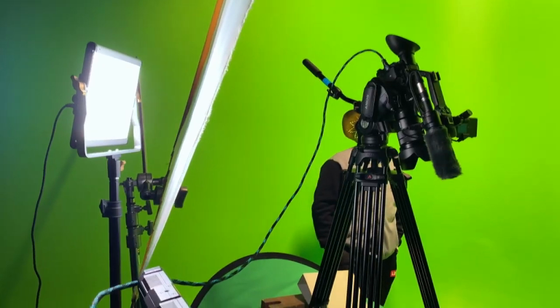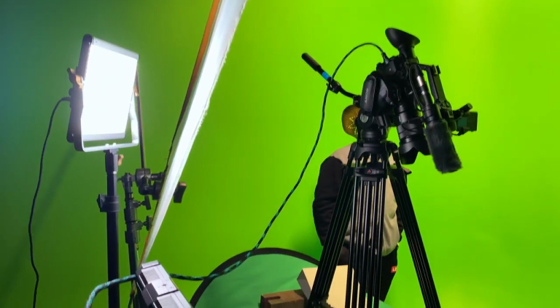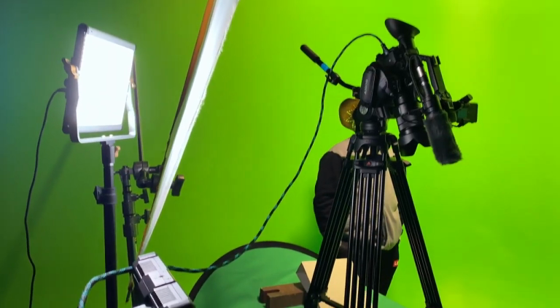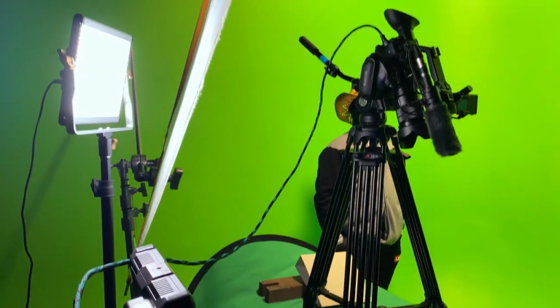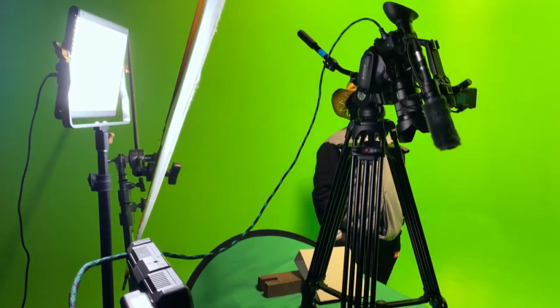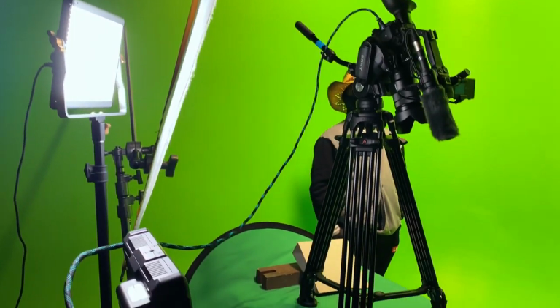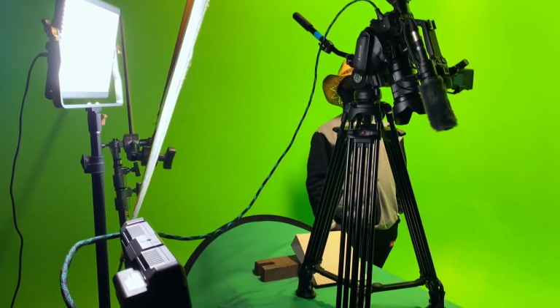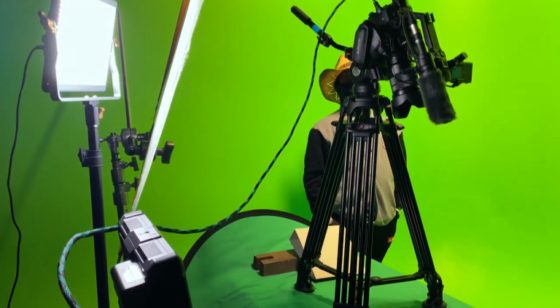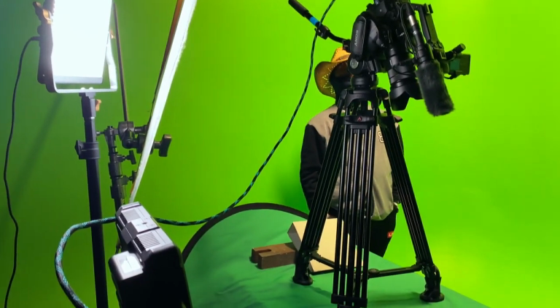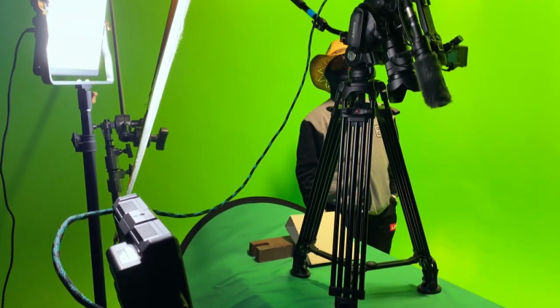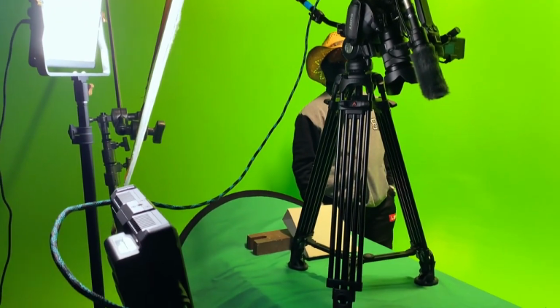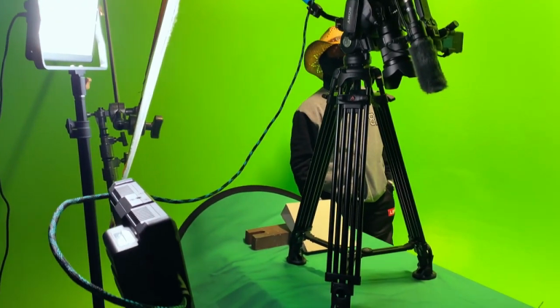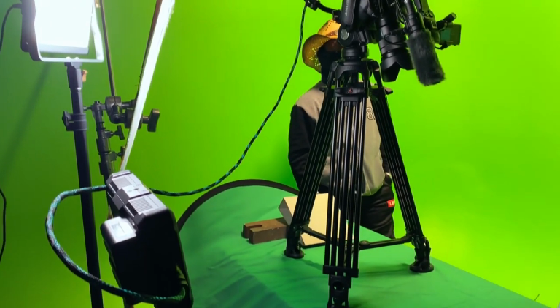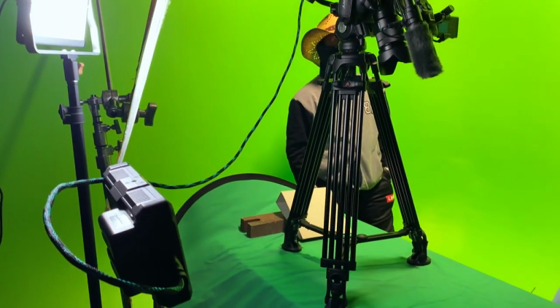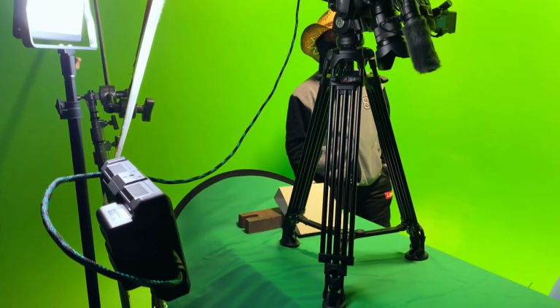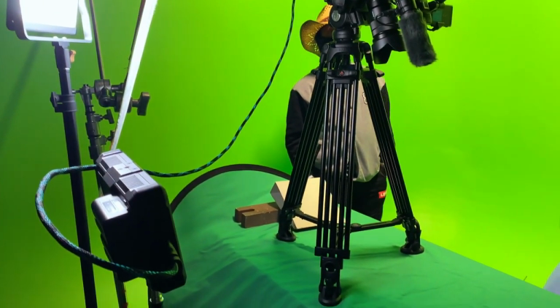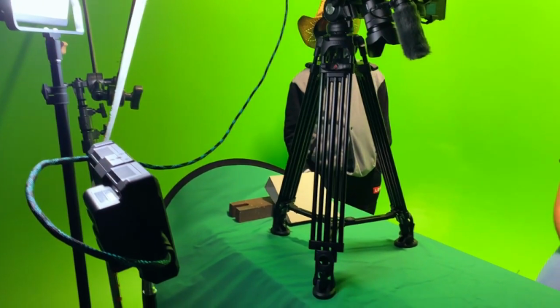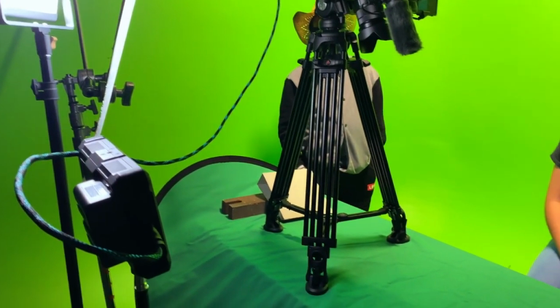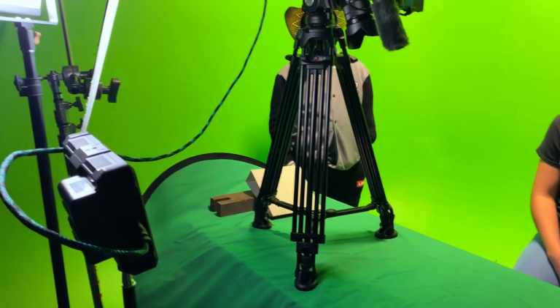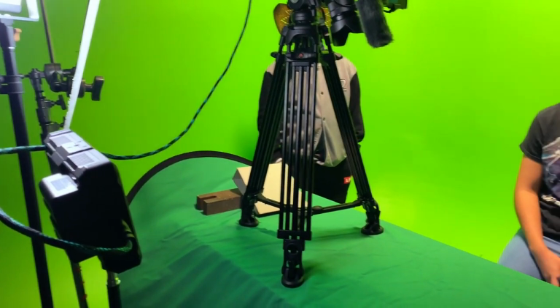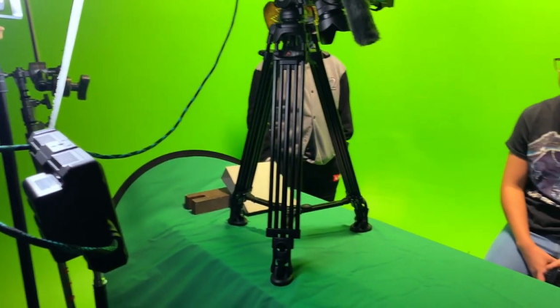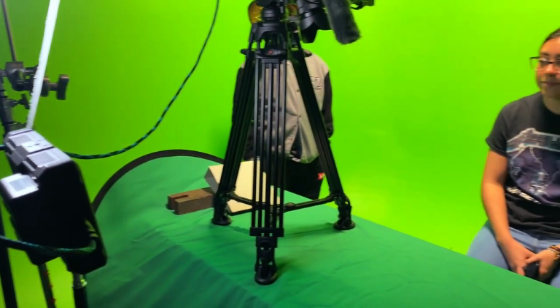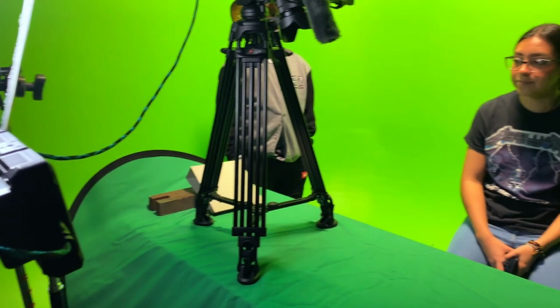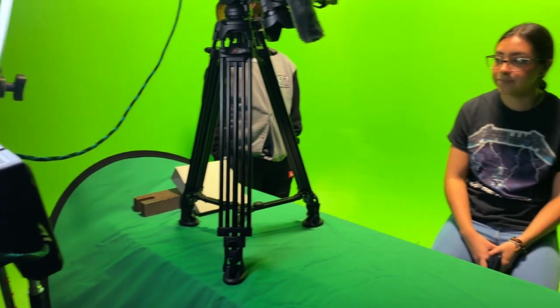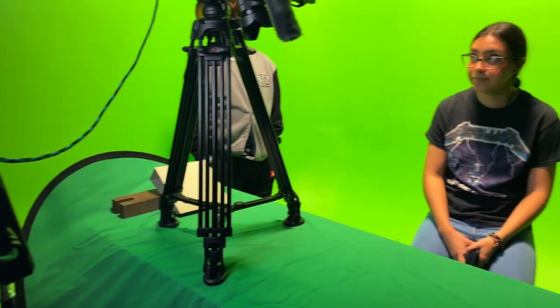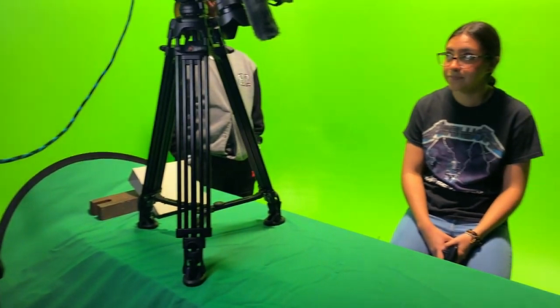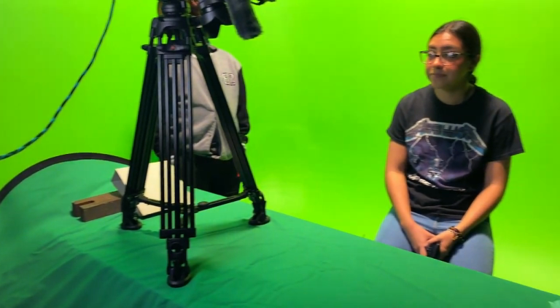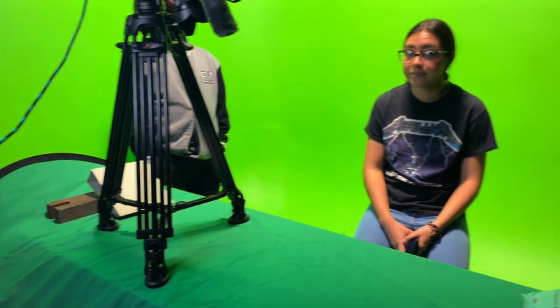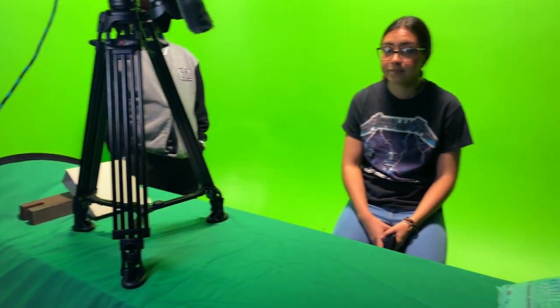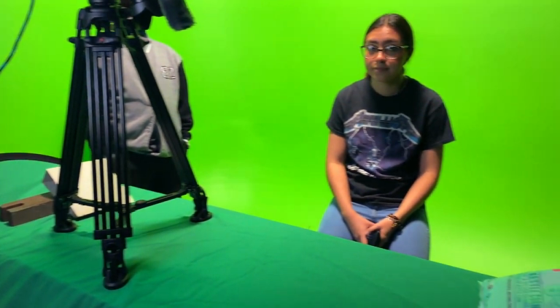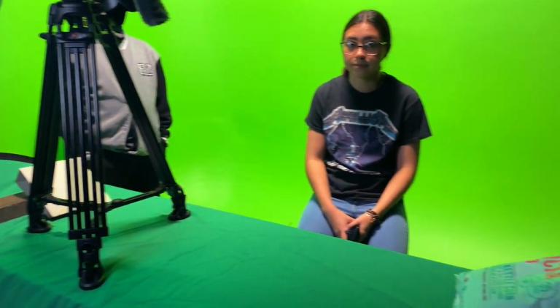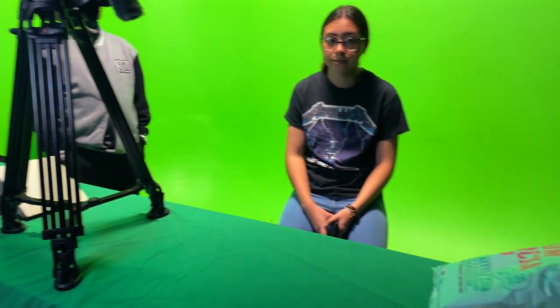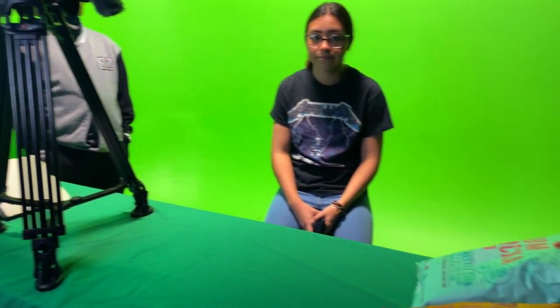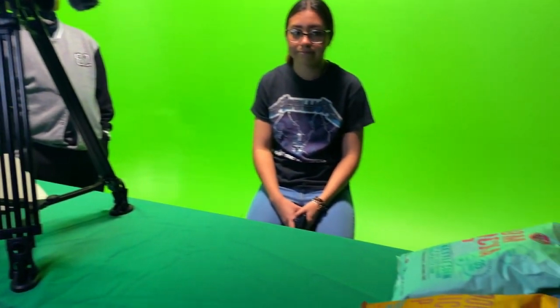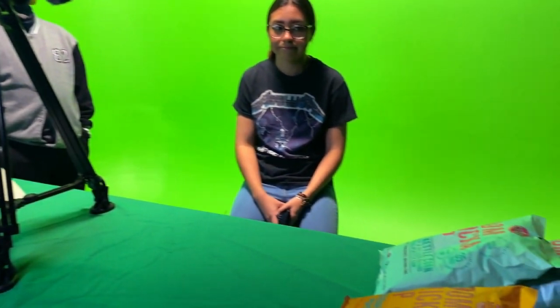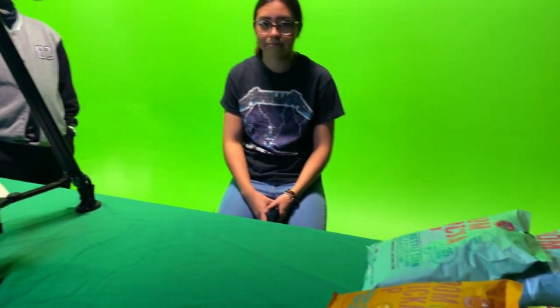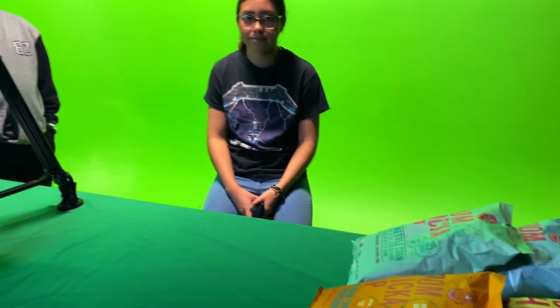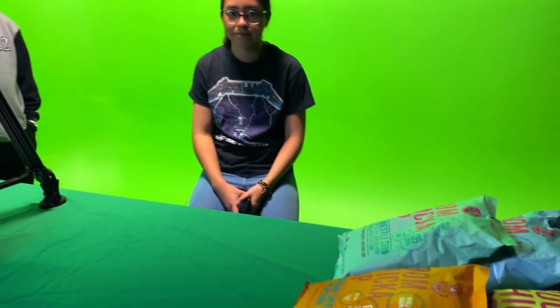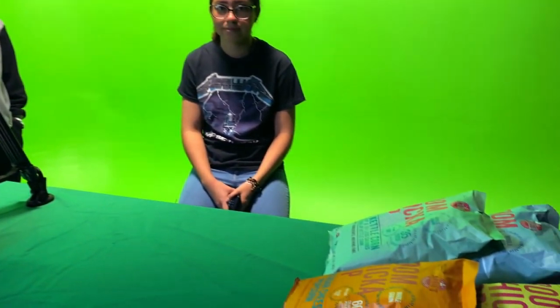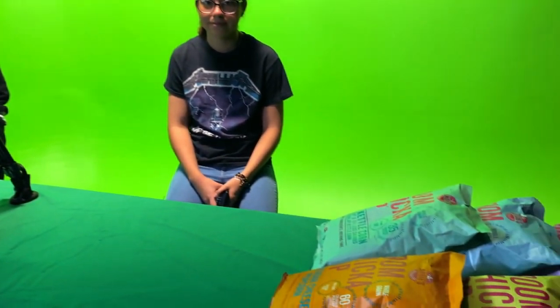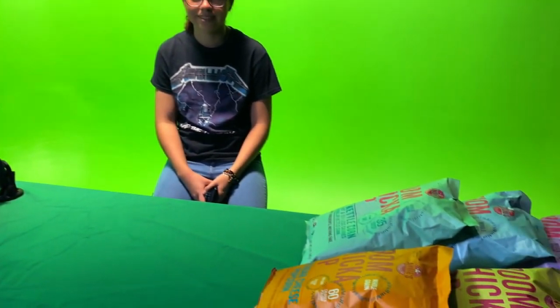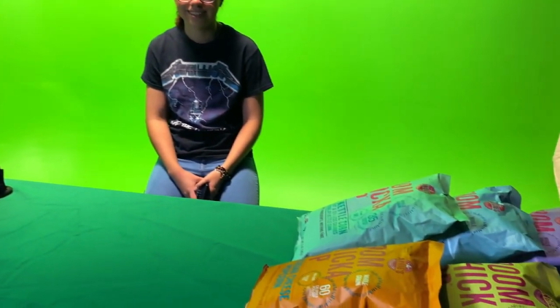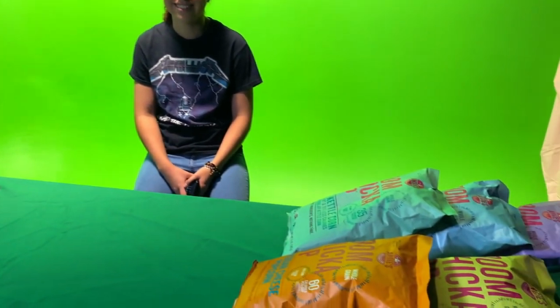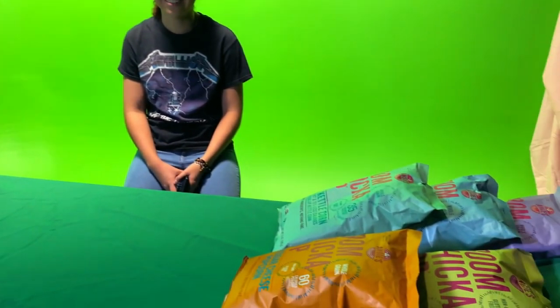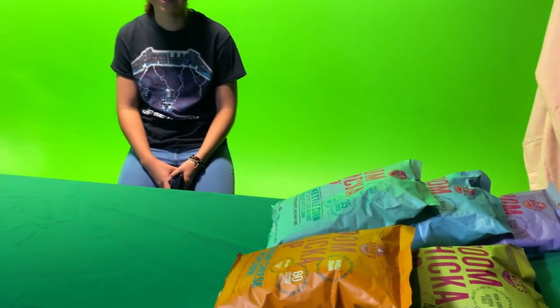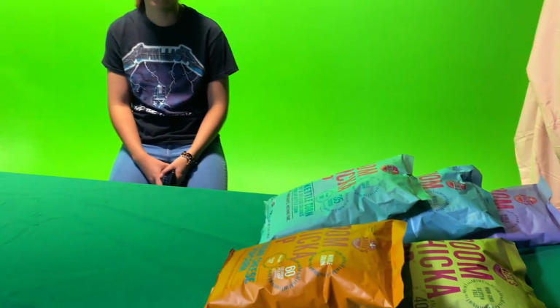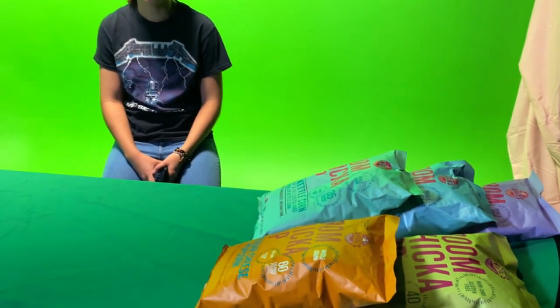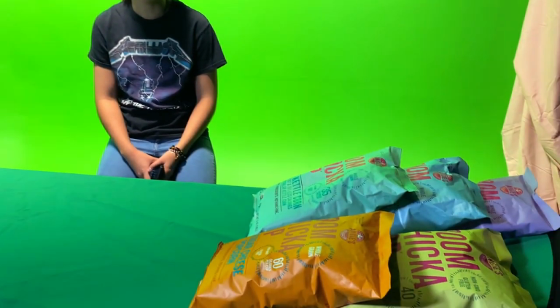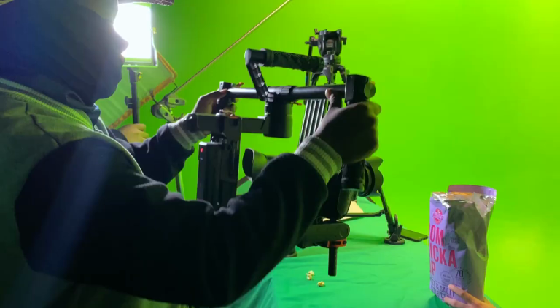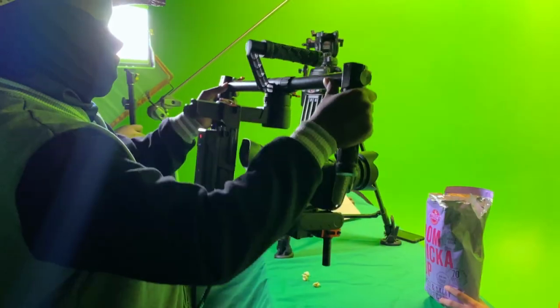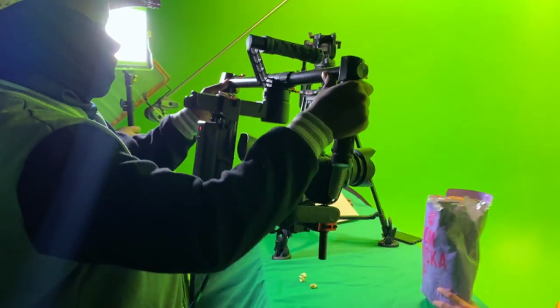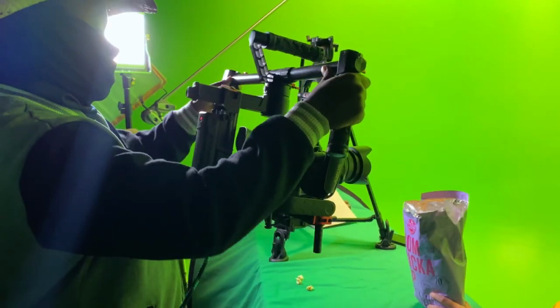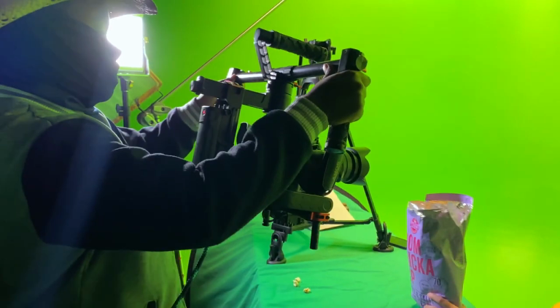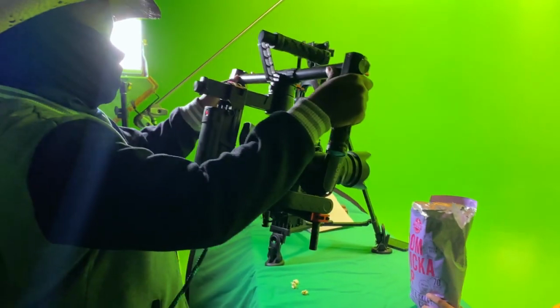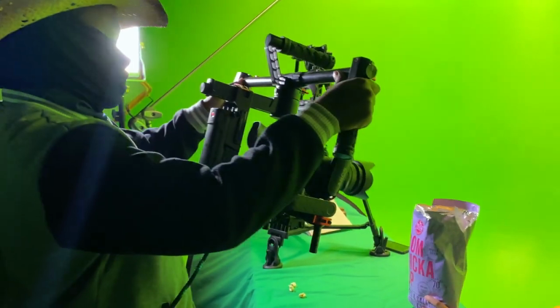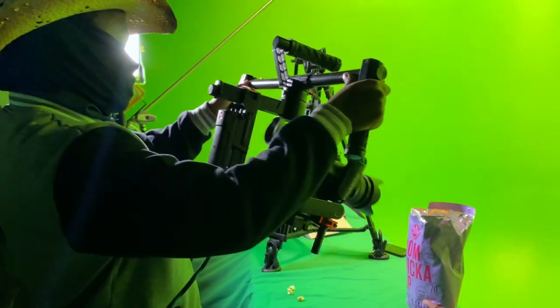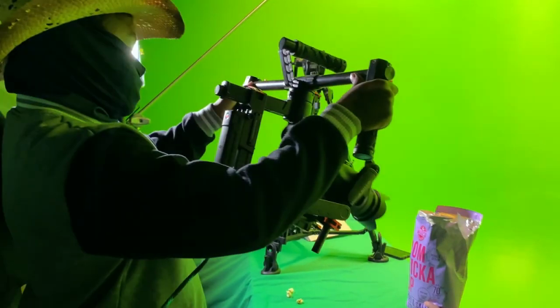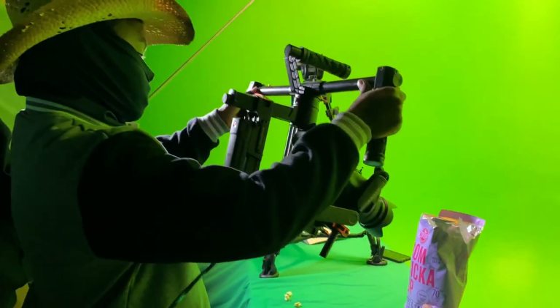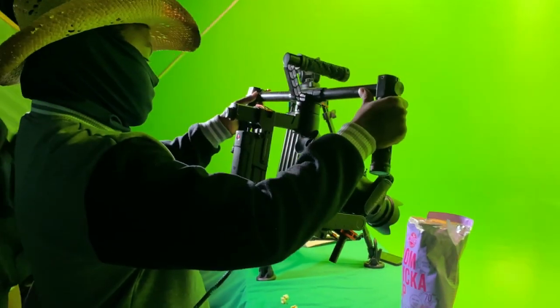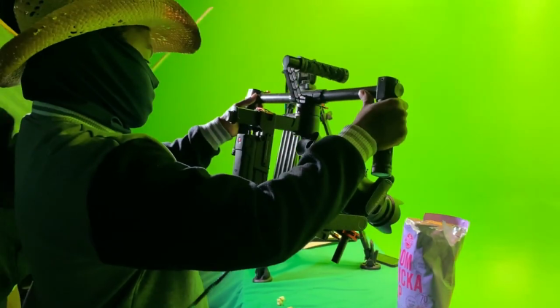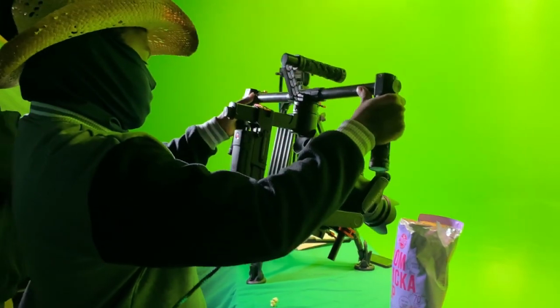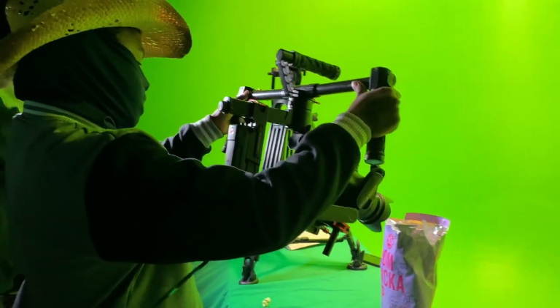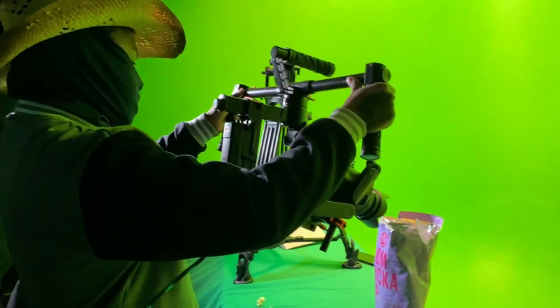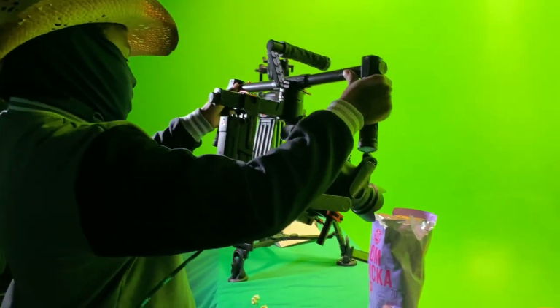I love the opportunities the film department gives us. Many students don't have the opportunity to connect and have easy access to equipment like us.